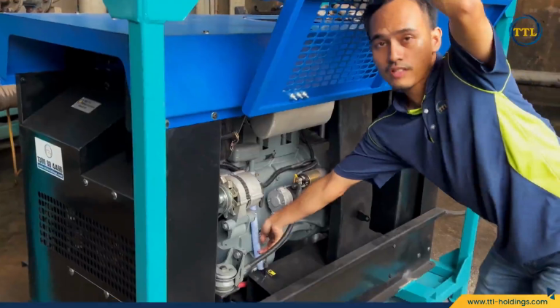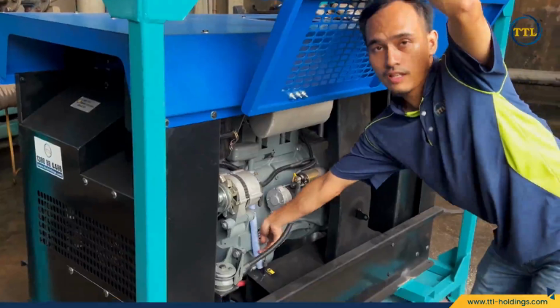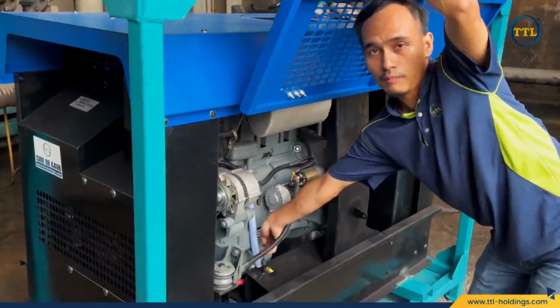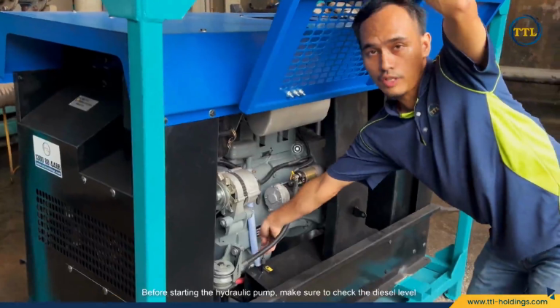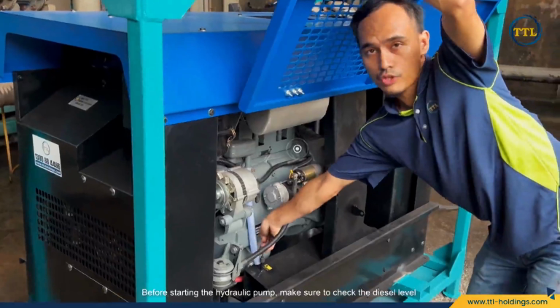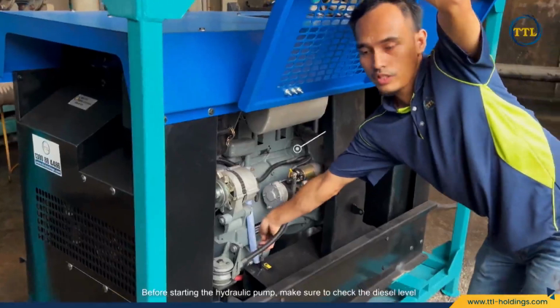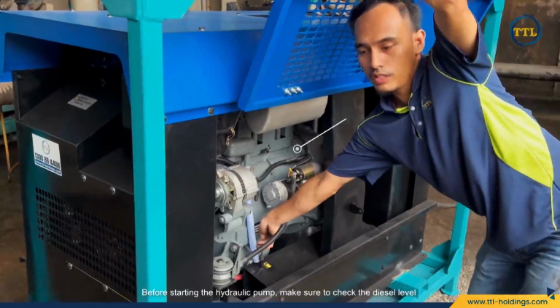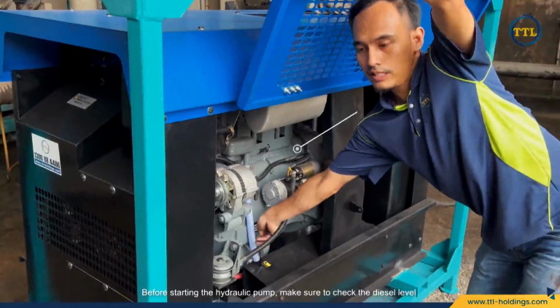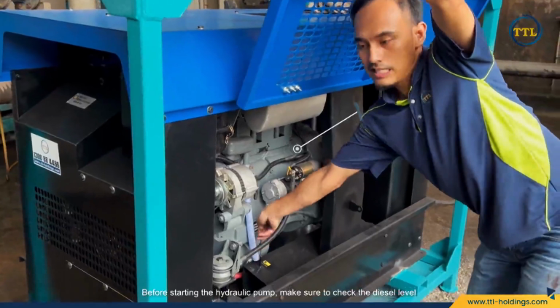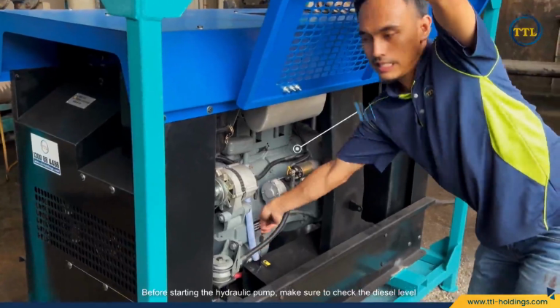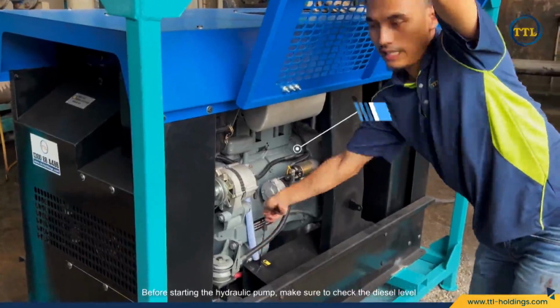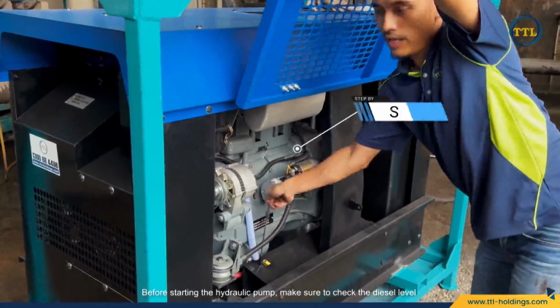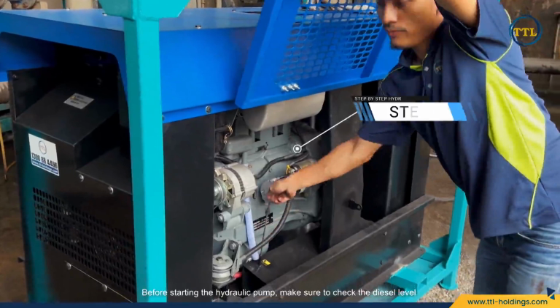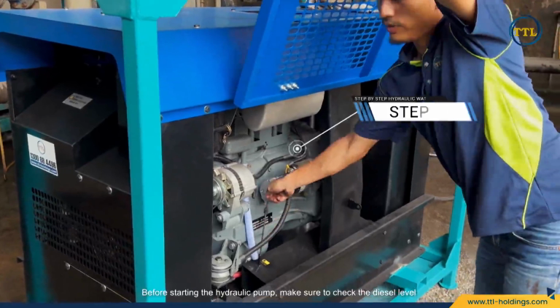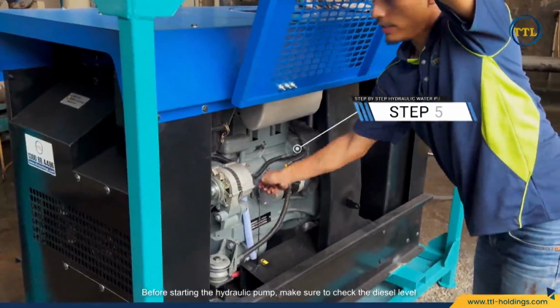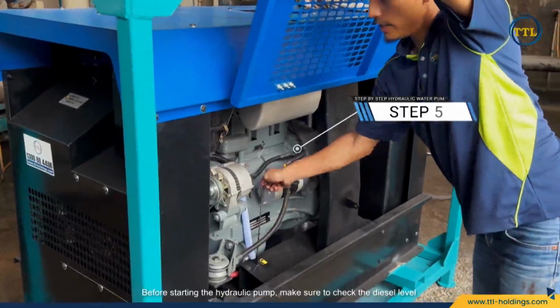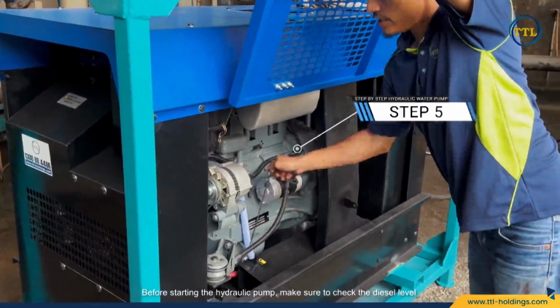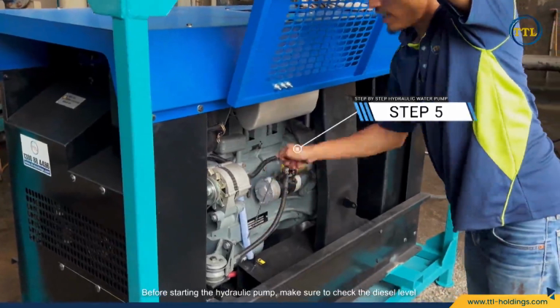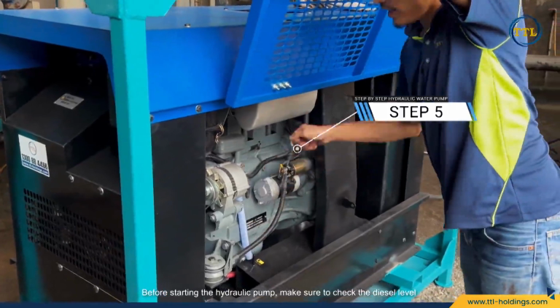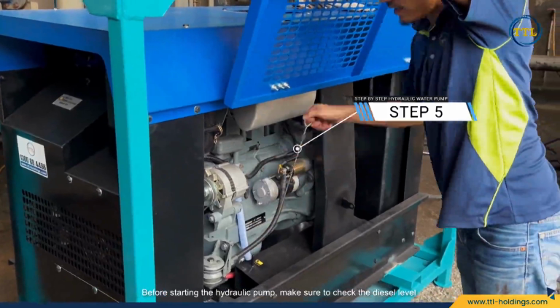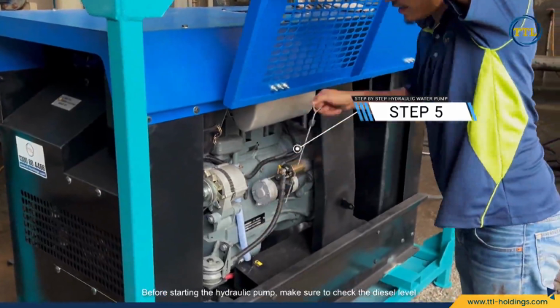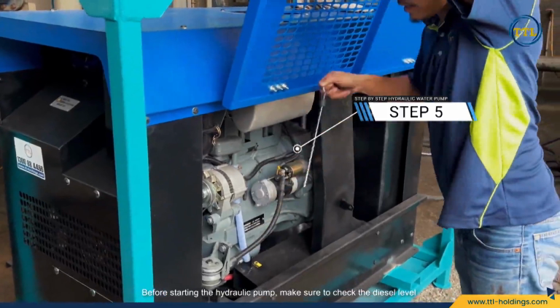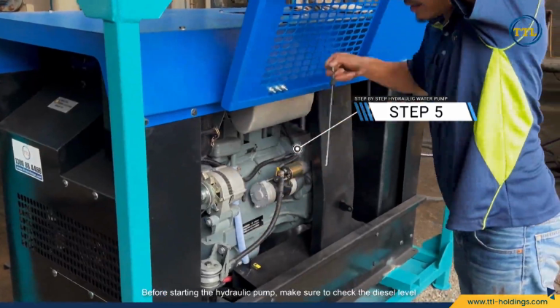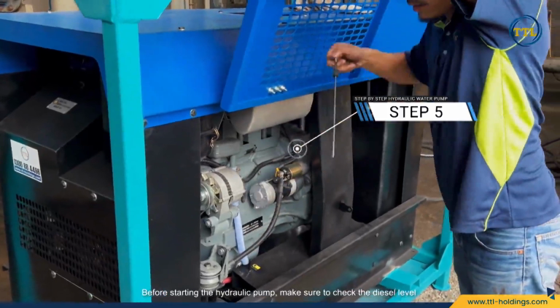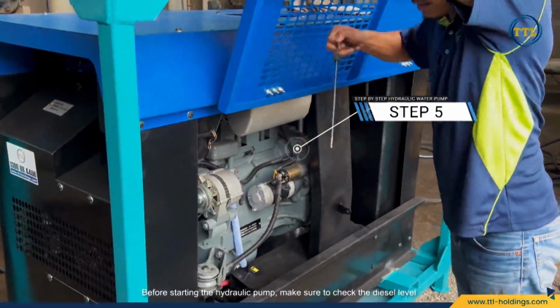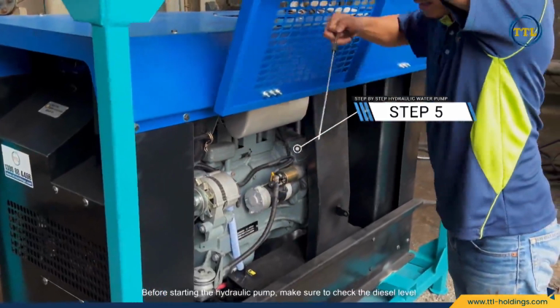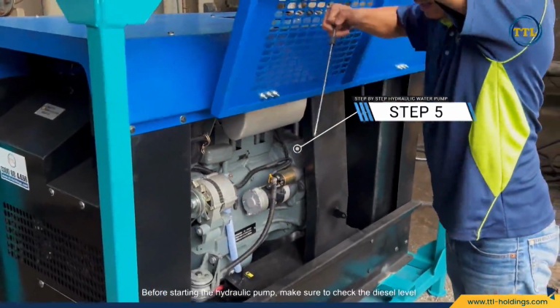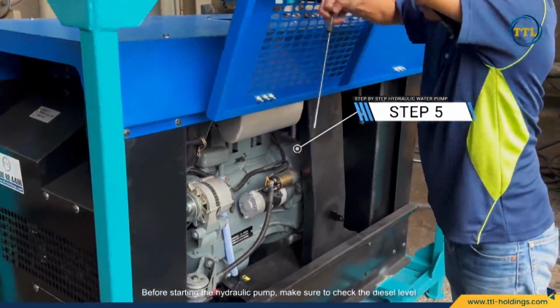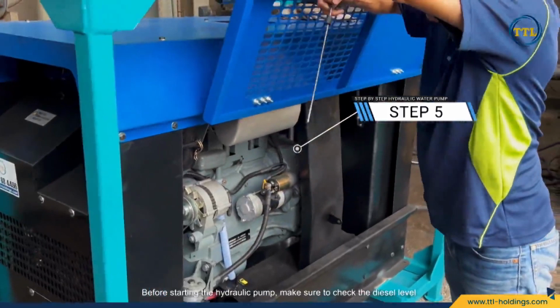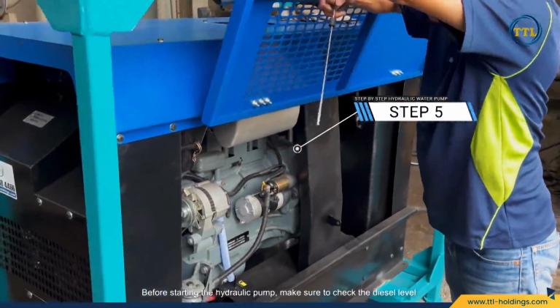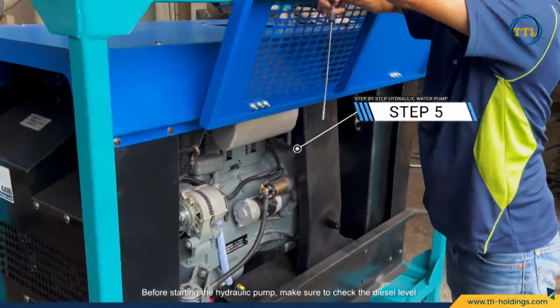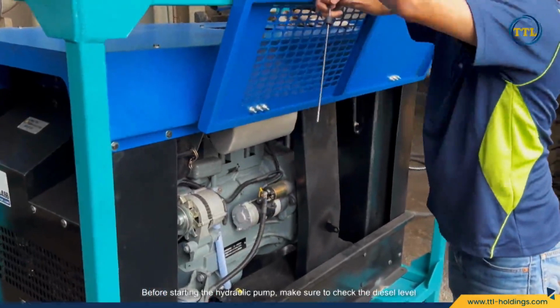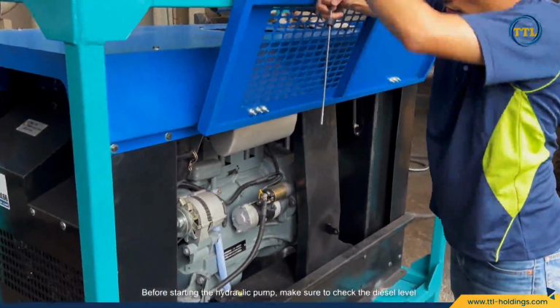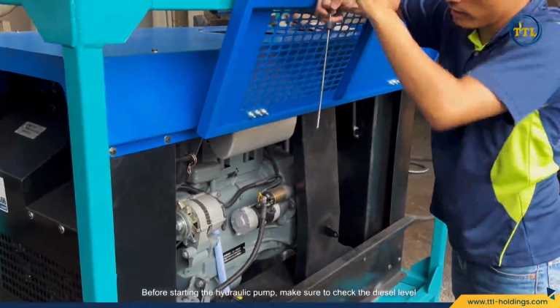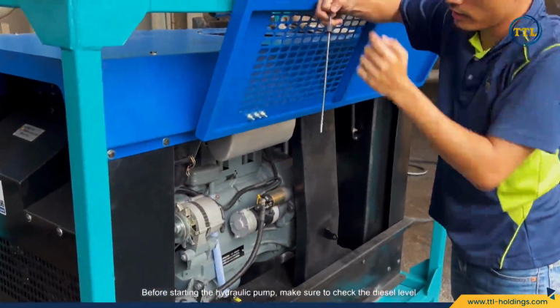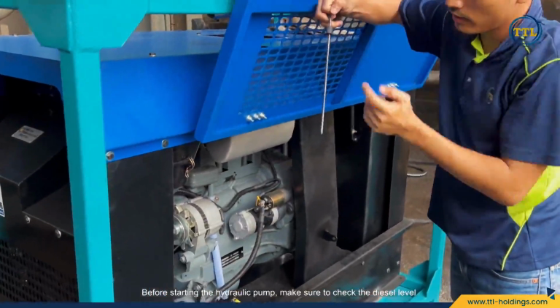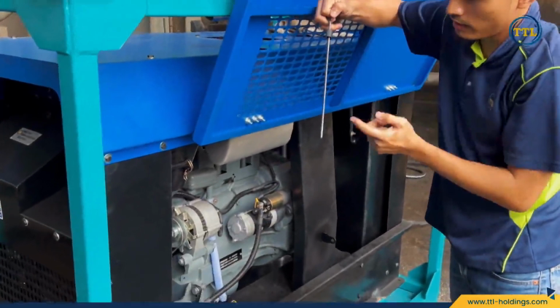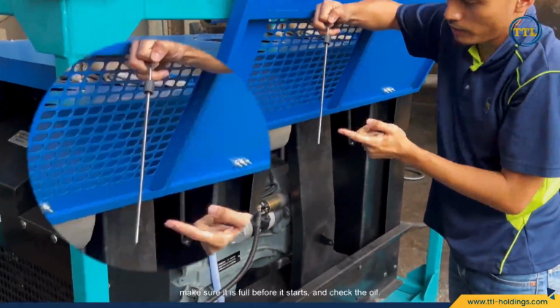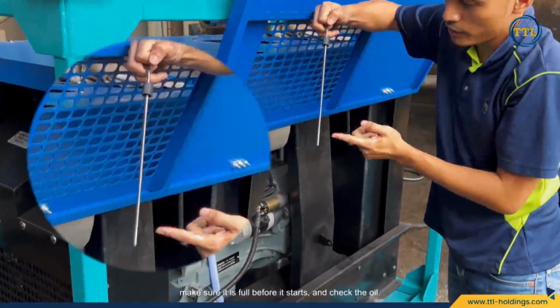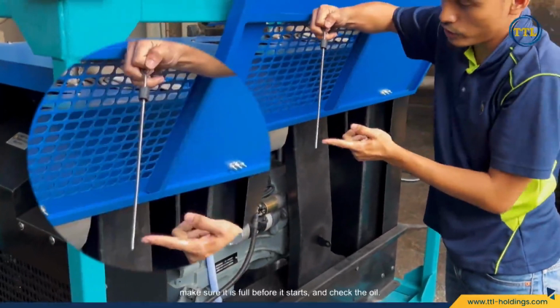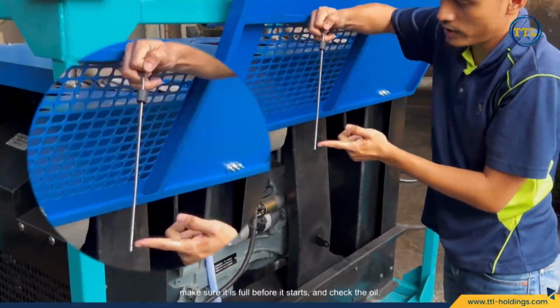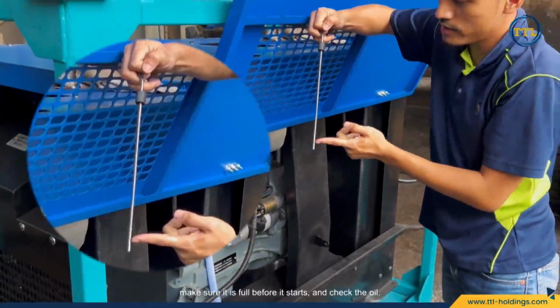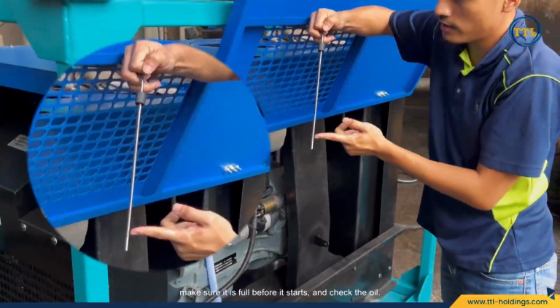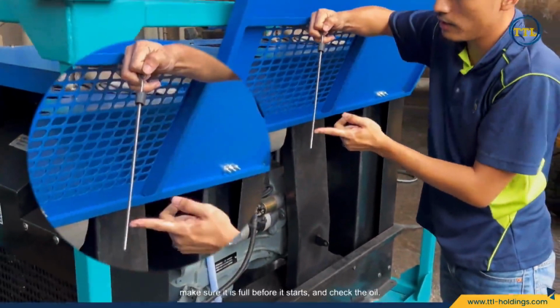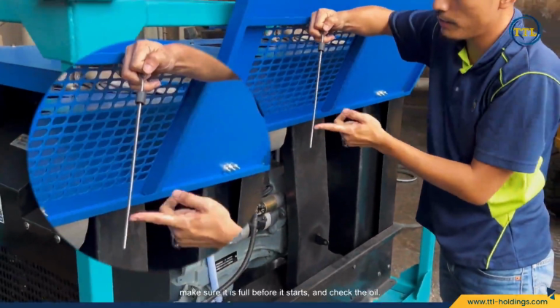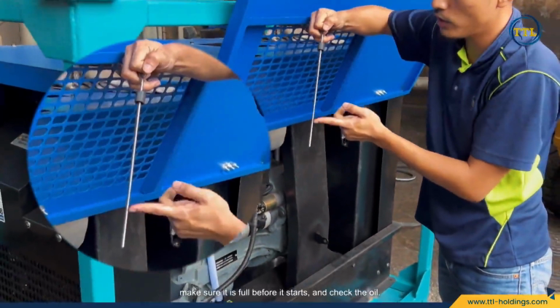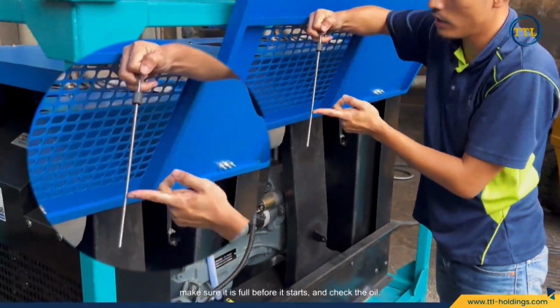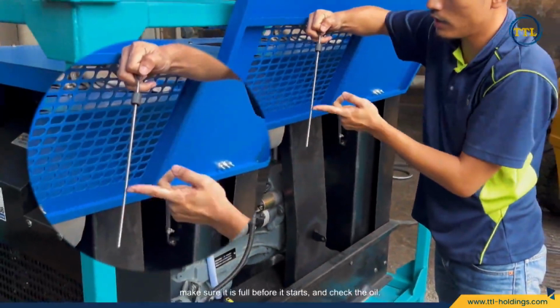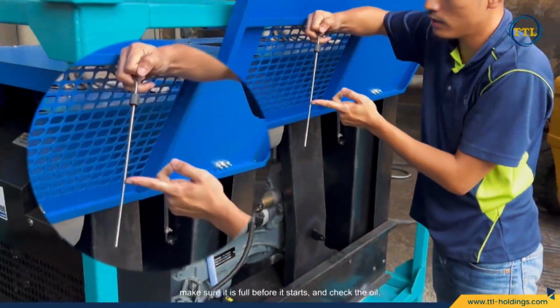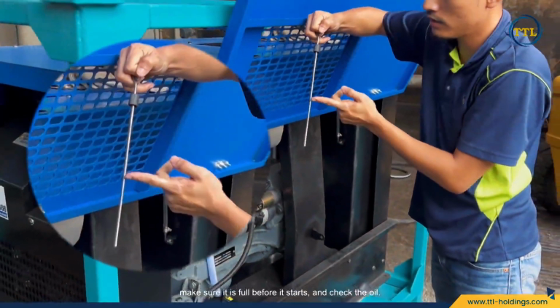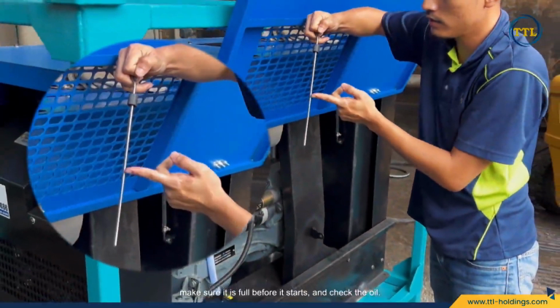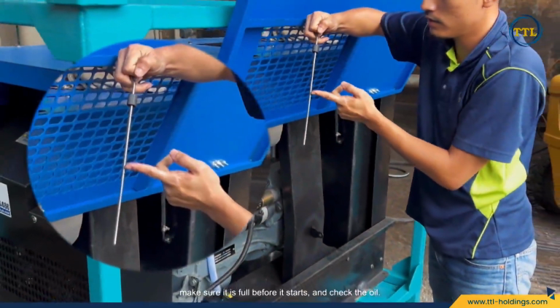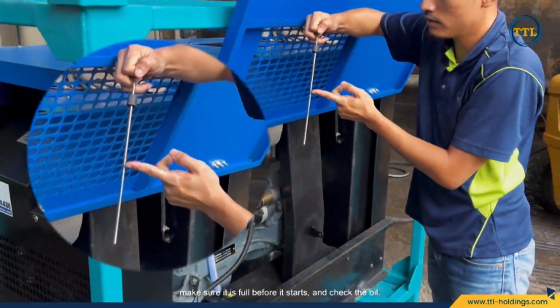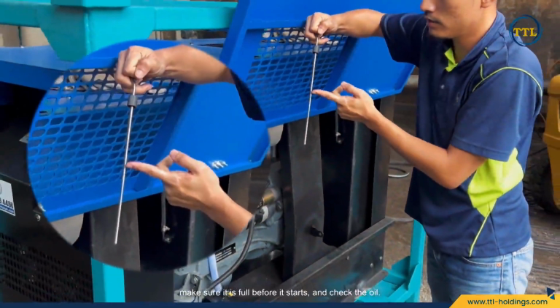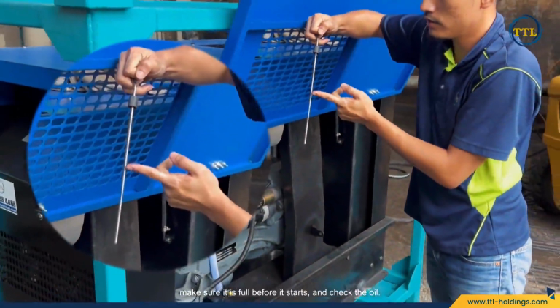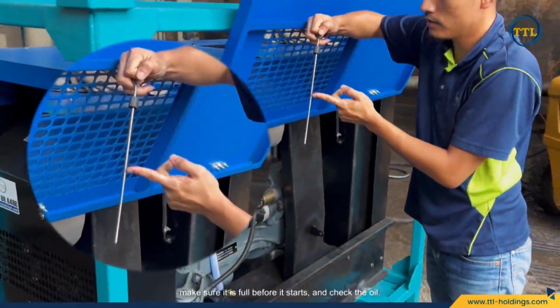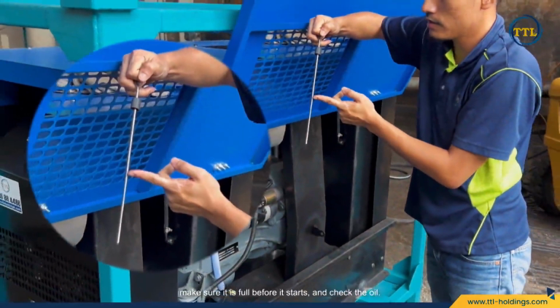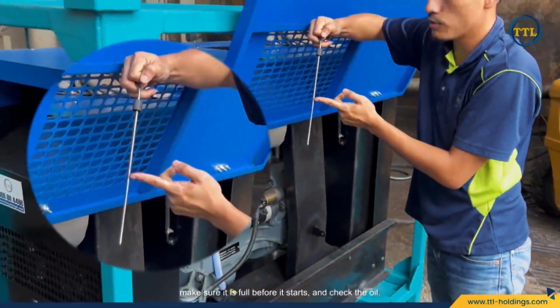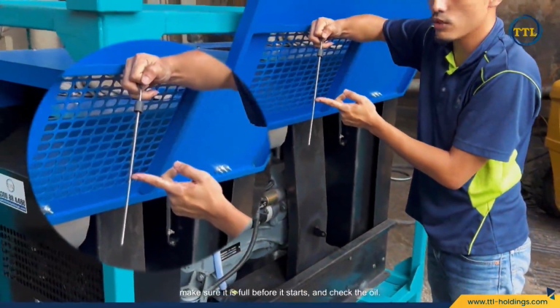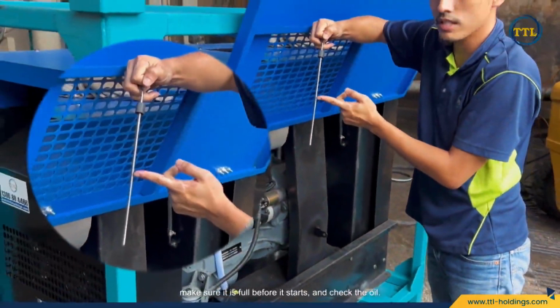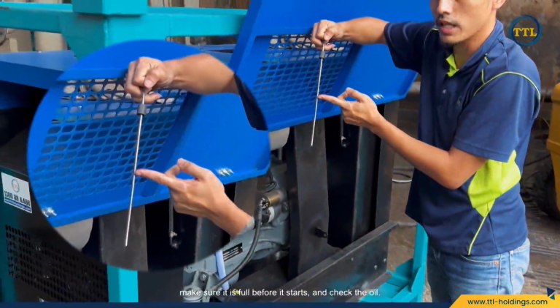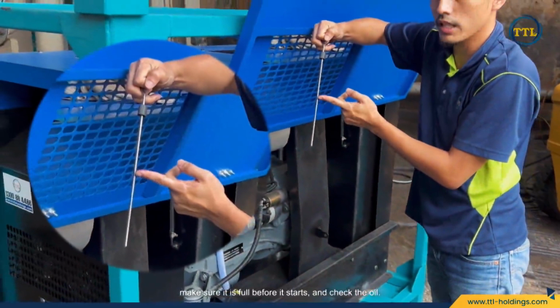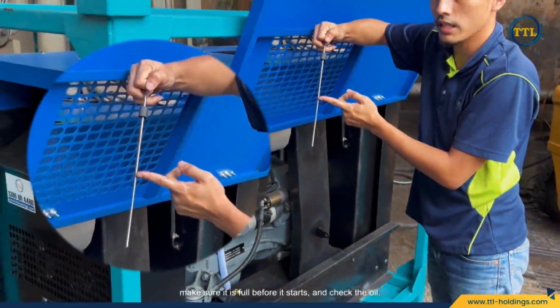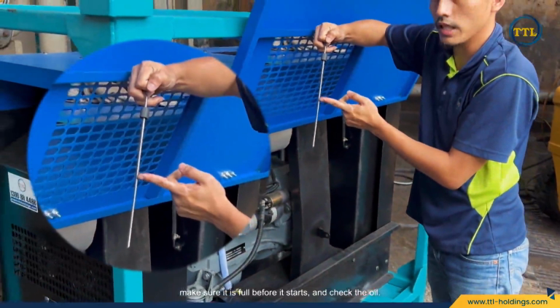Before starting the hydraulic pump, make sure to check the diesel level — make sure it is full before it starts — and check the oil.